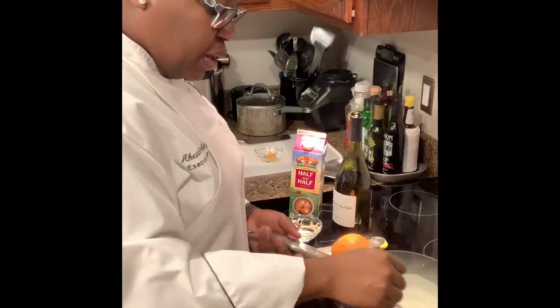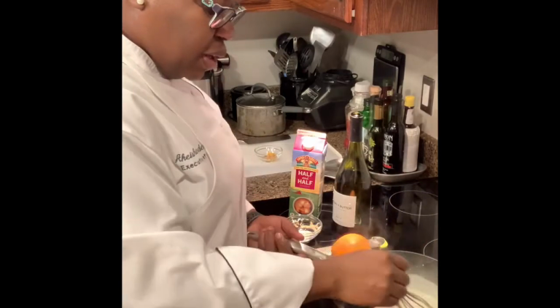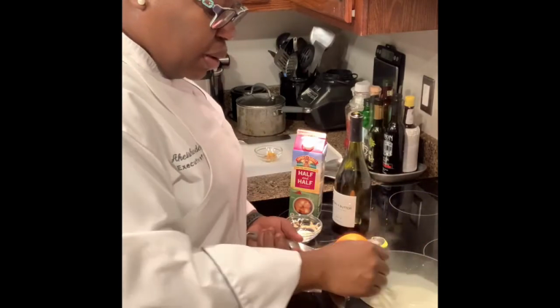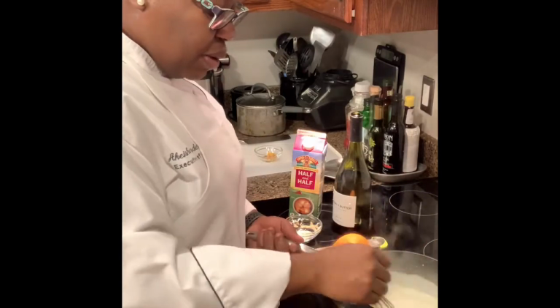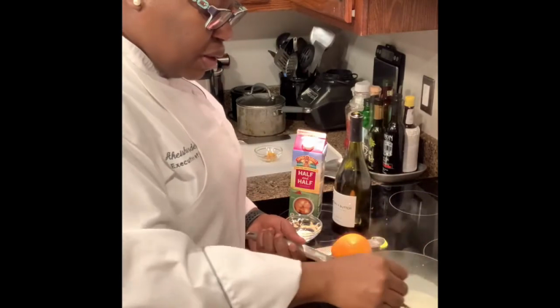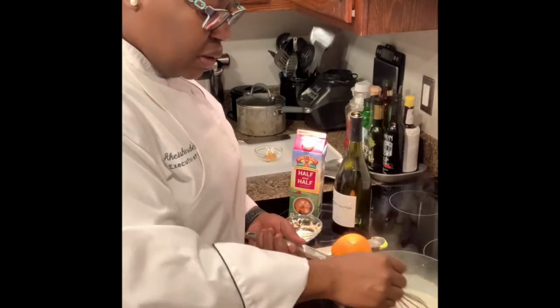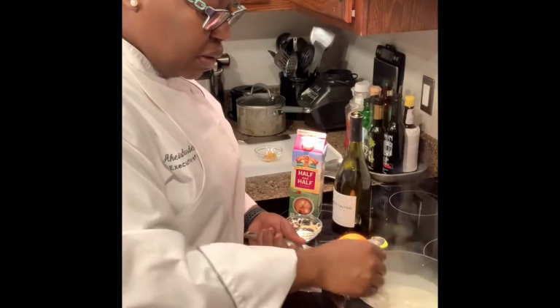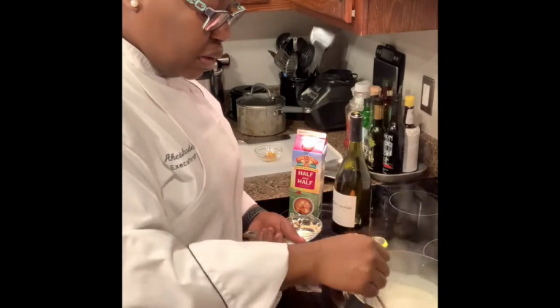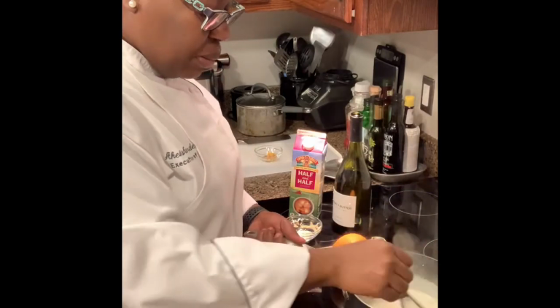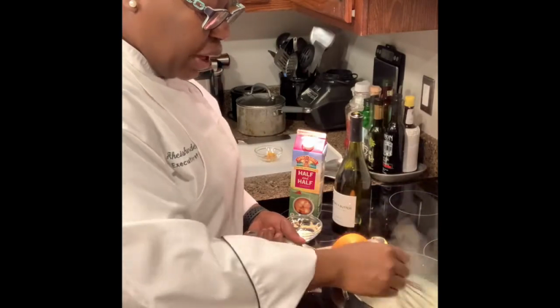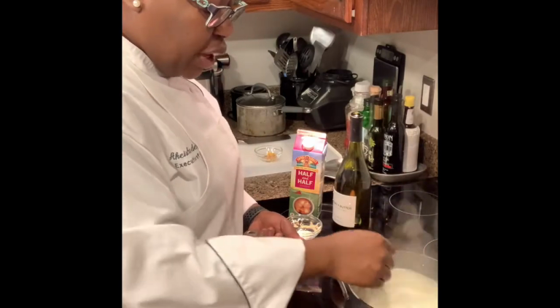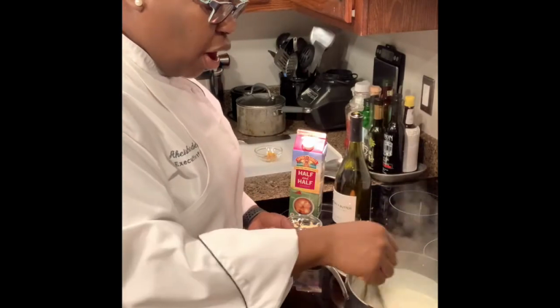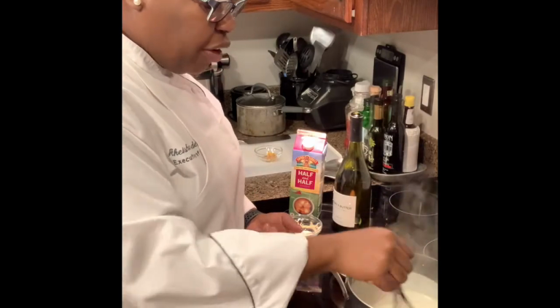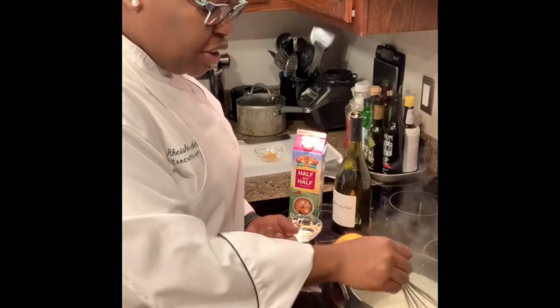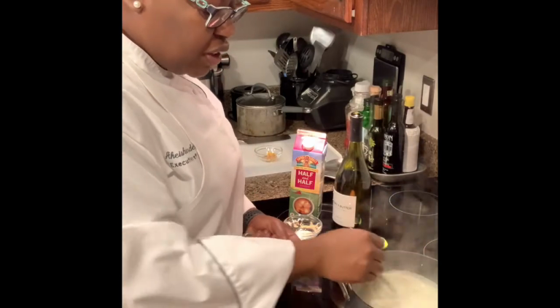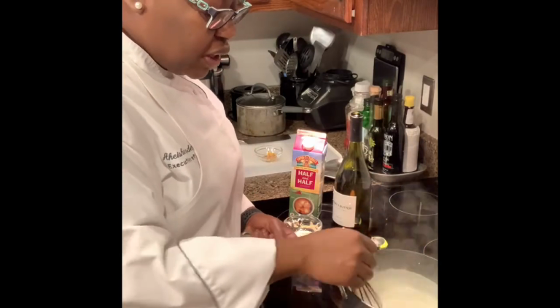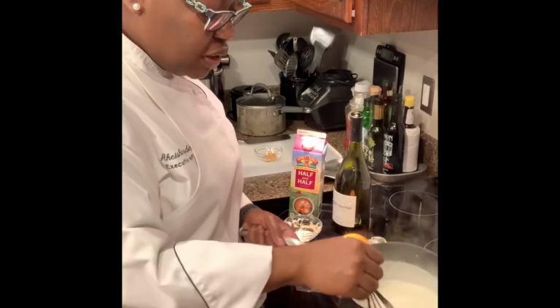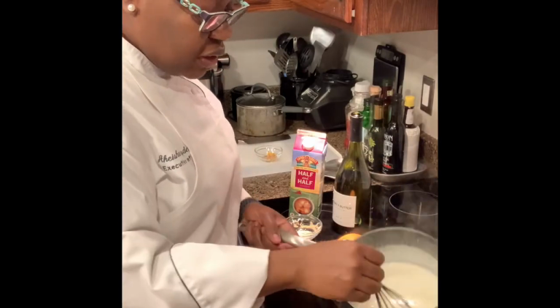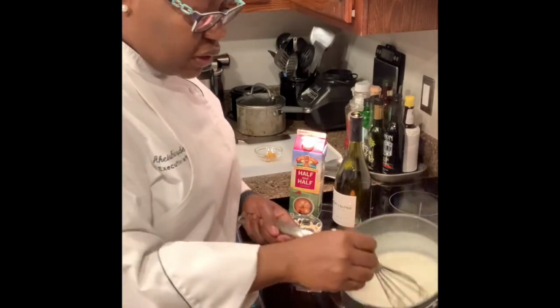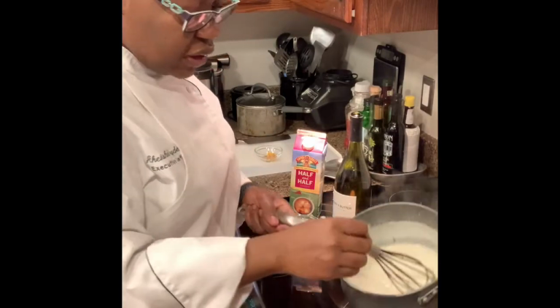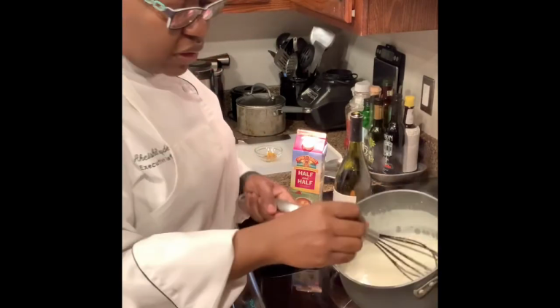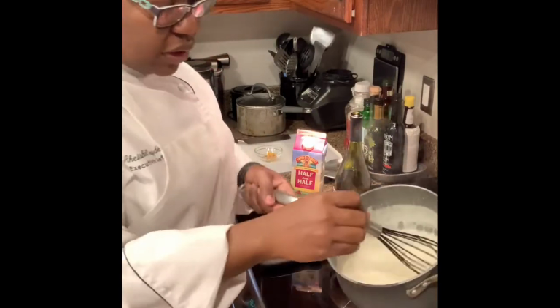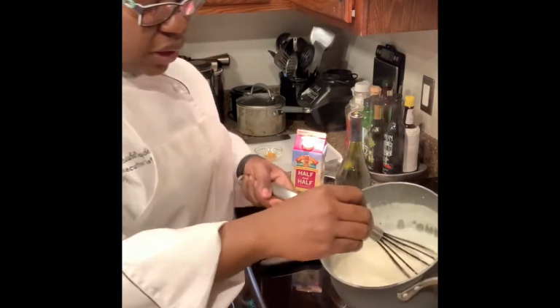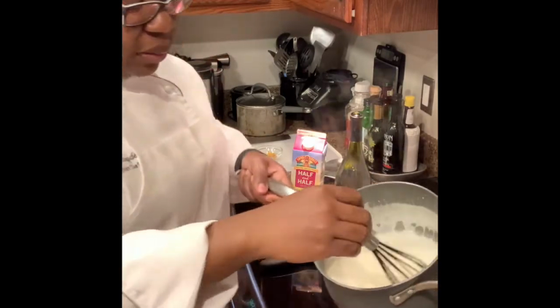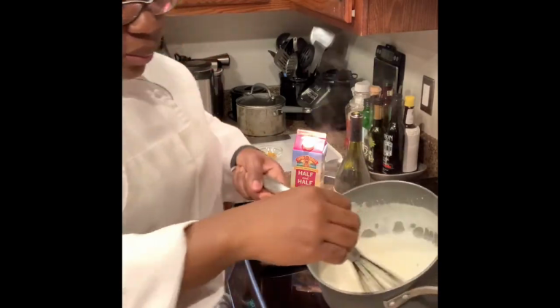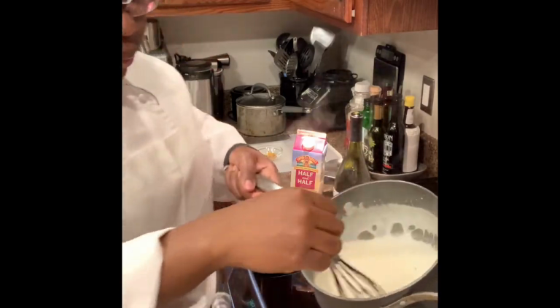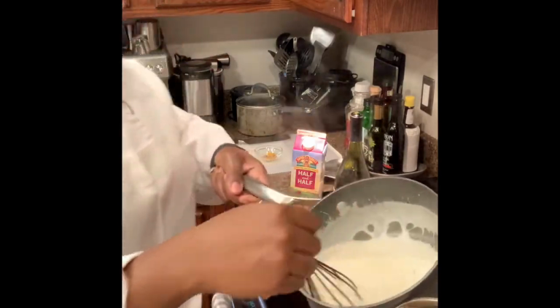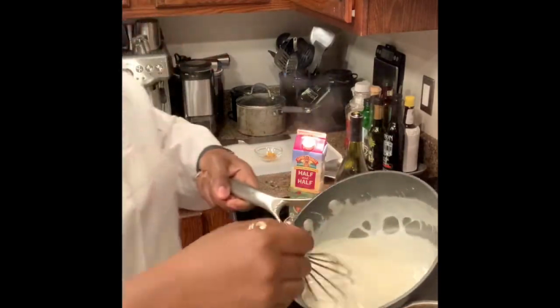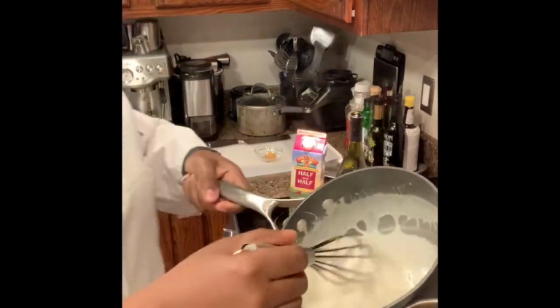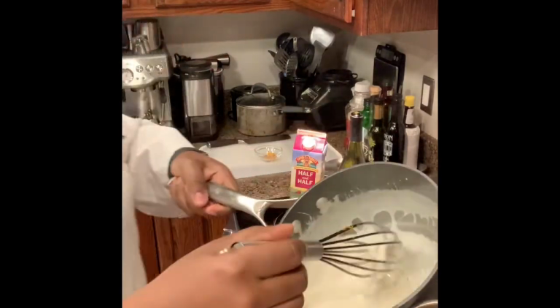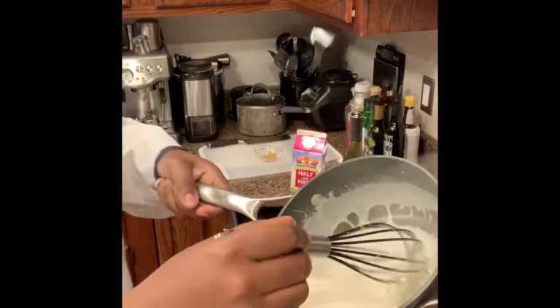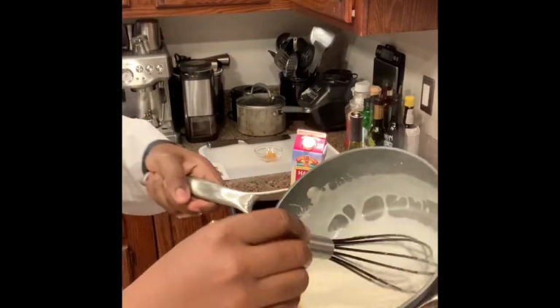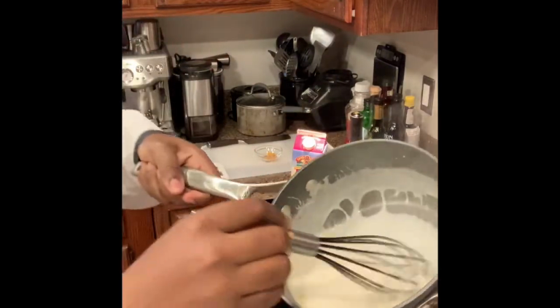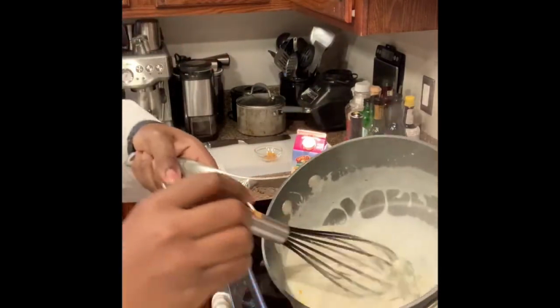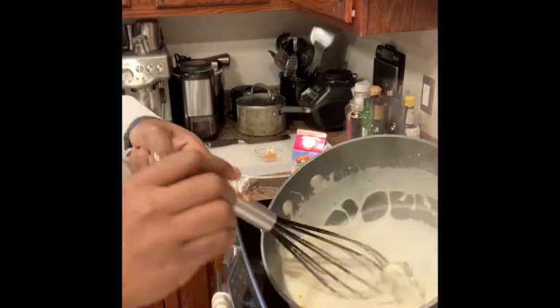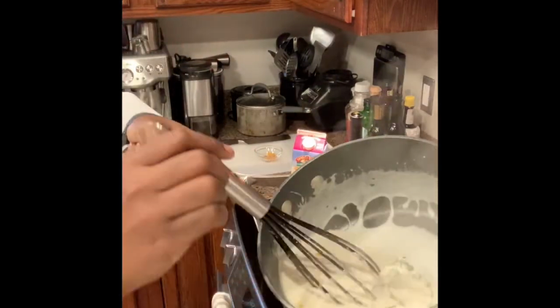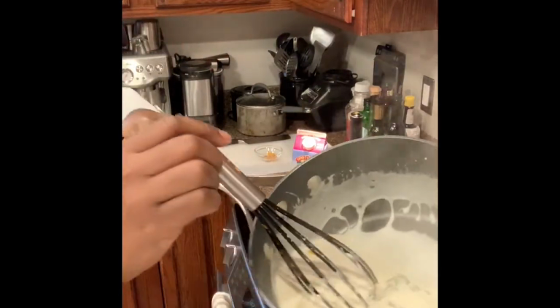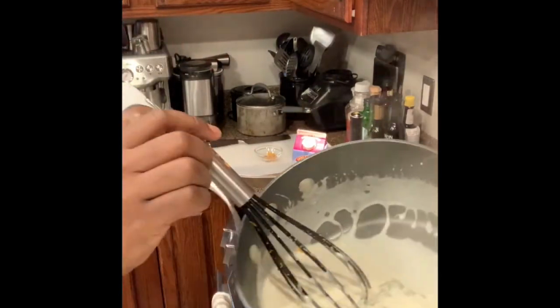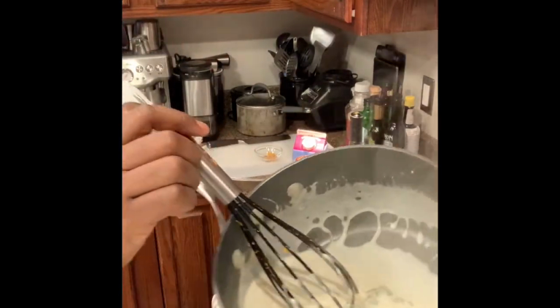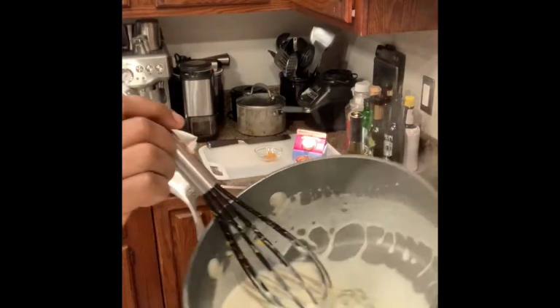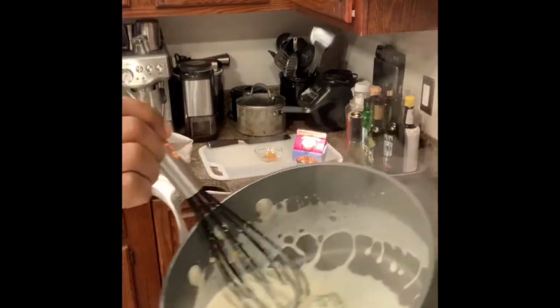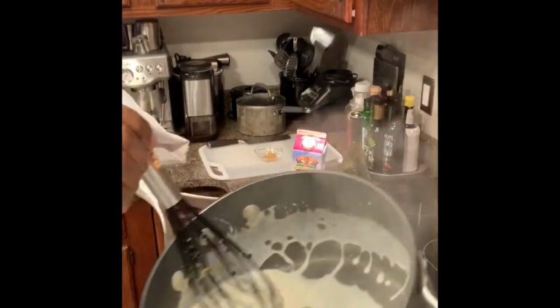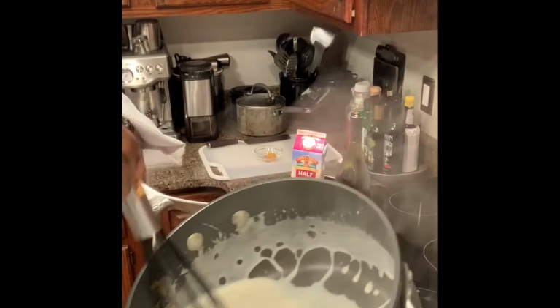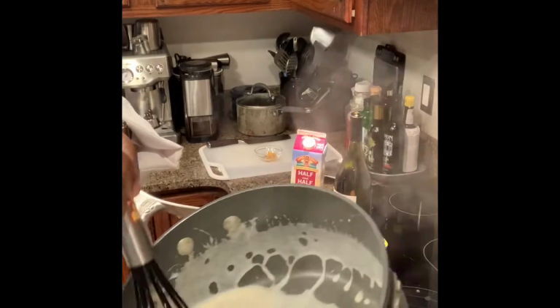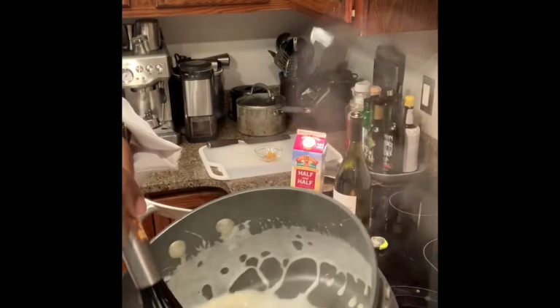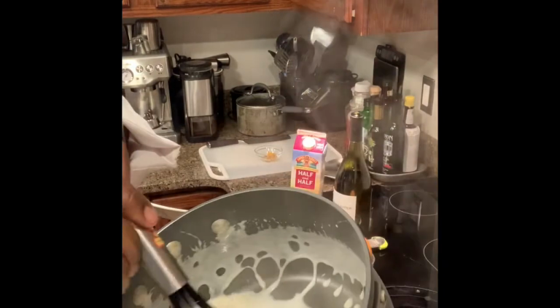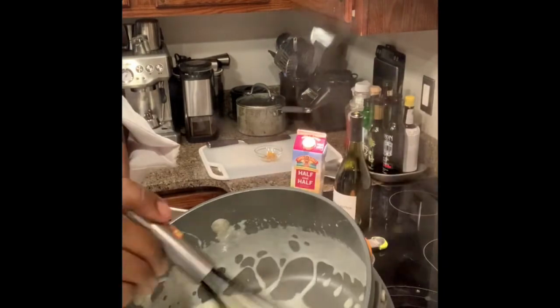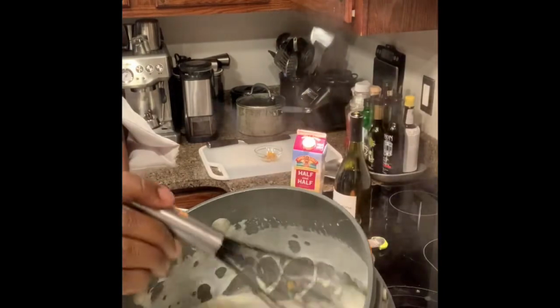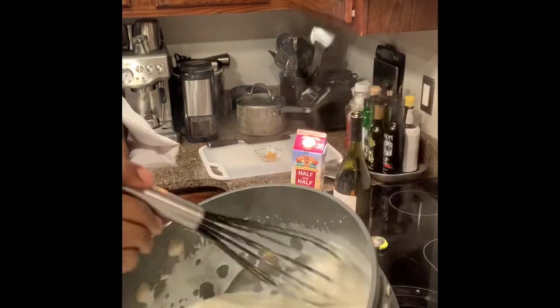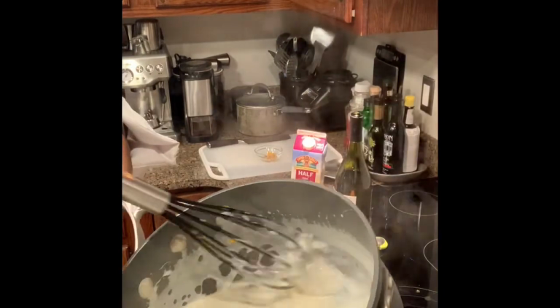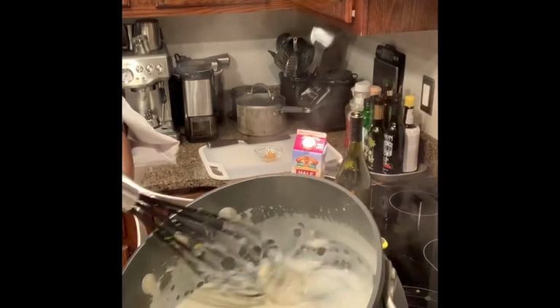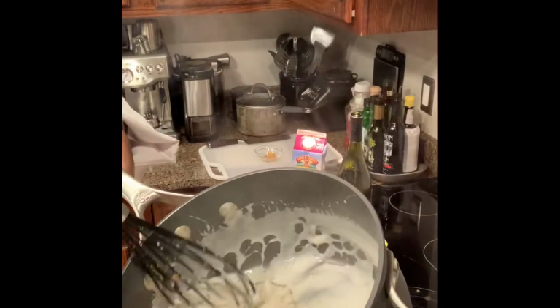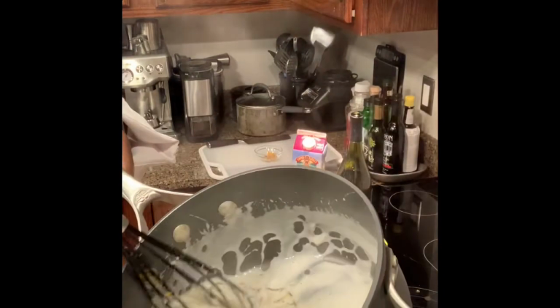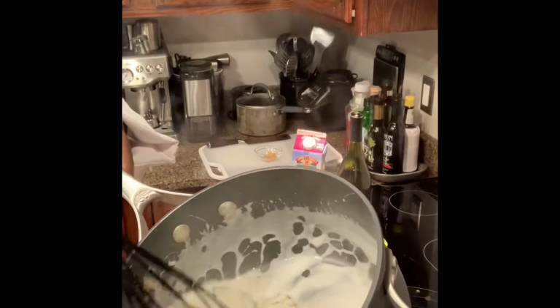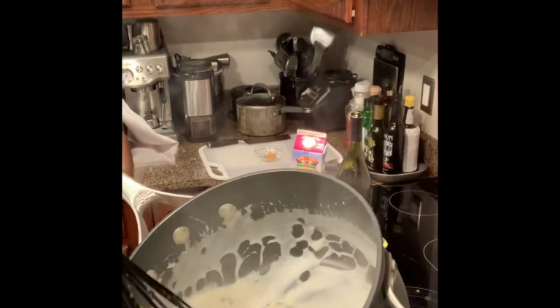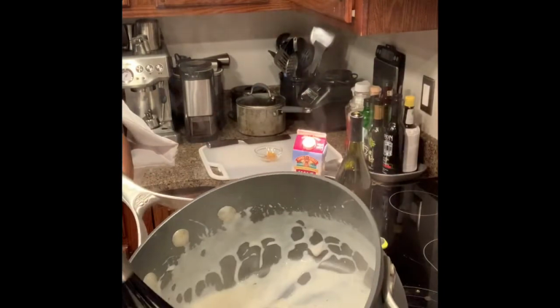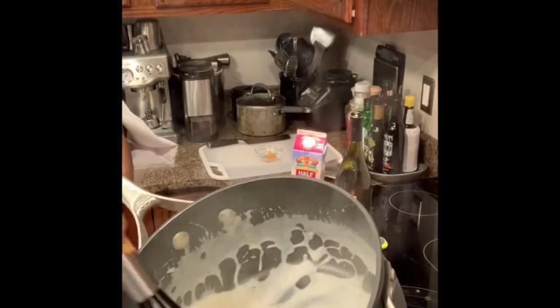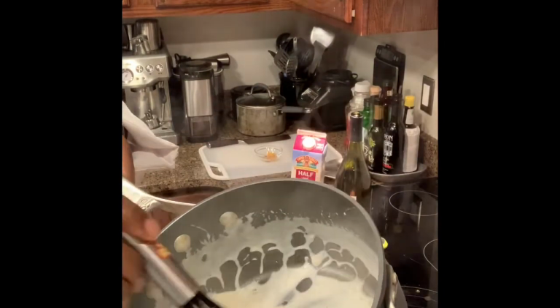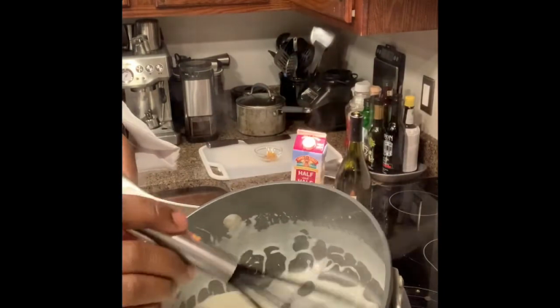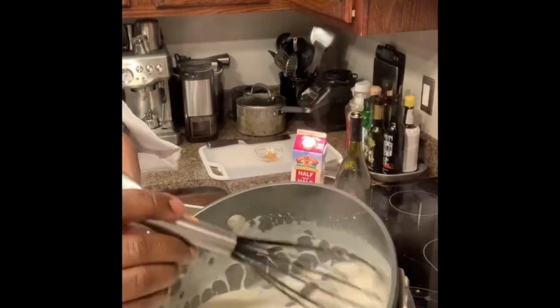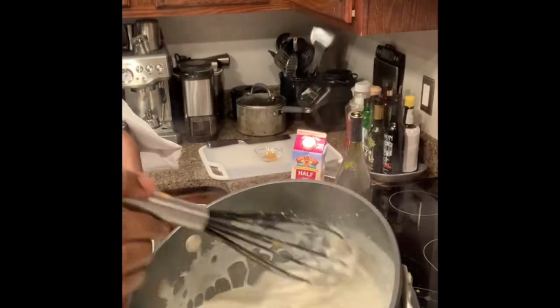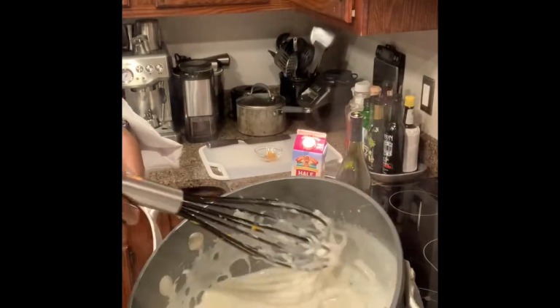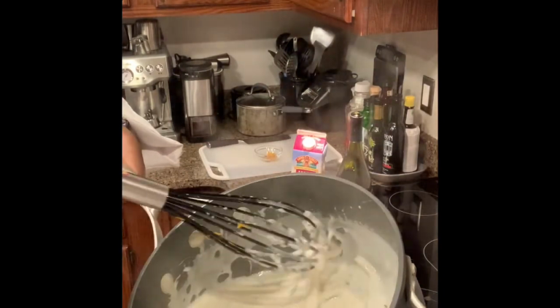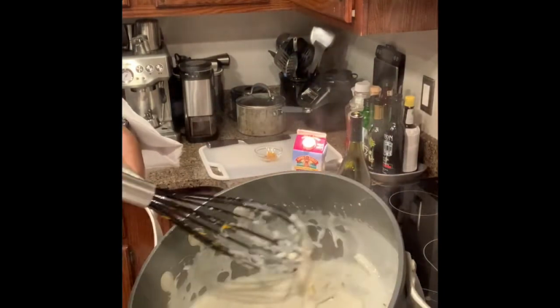Here I have some orange zest, and once I add my orange zest, that's it. And this is my finished sauce.